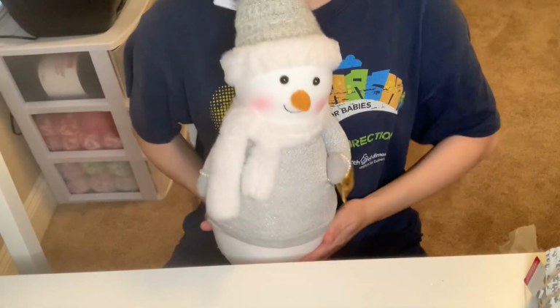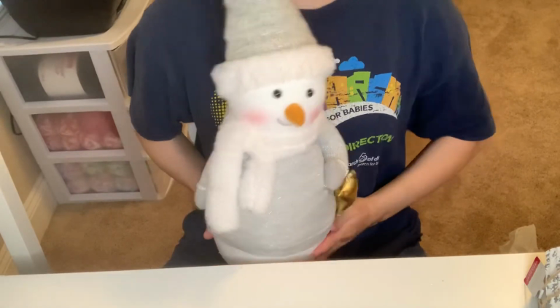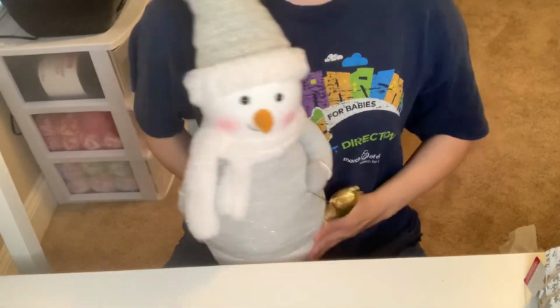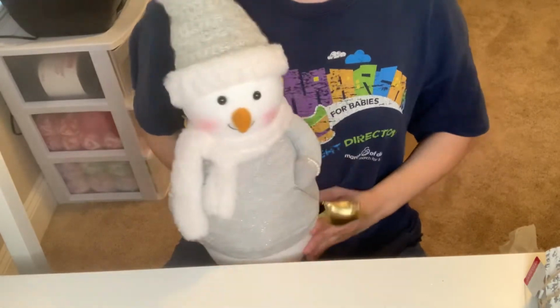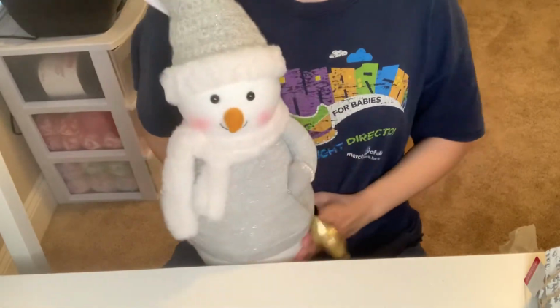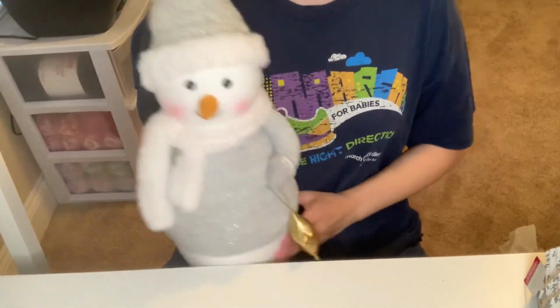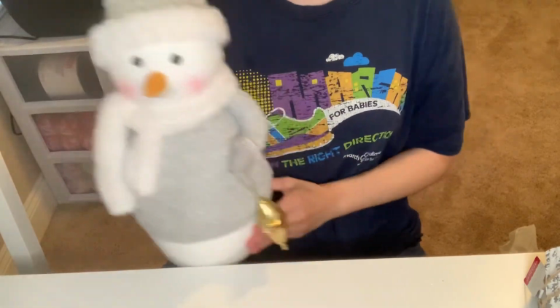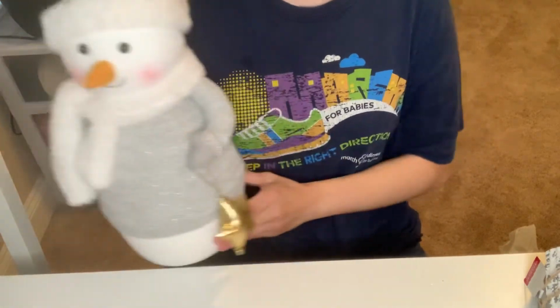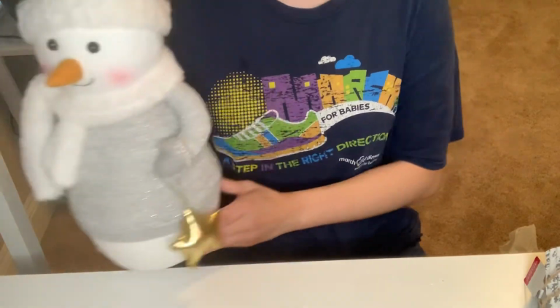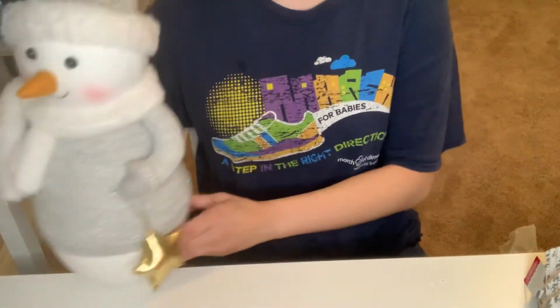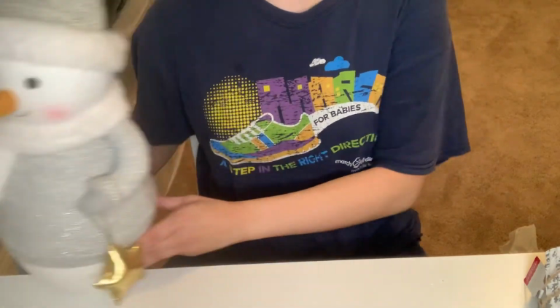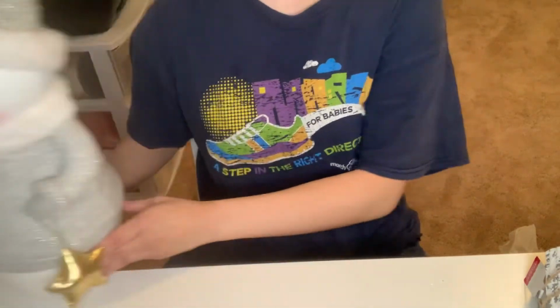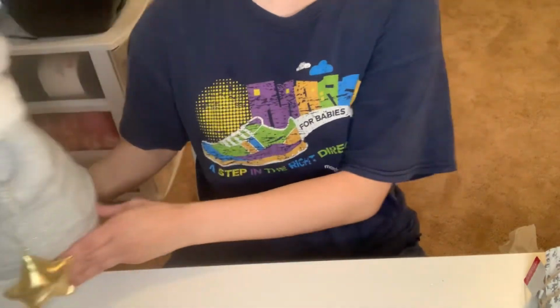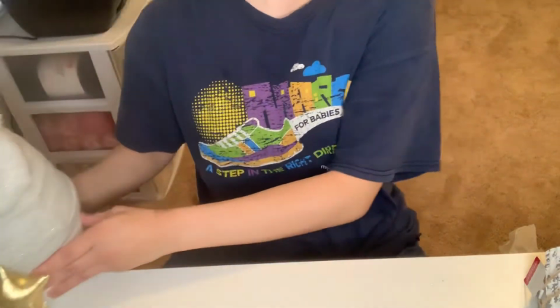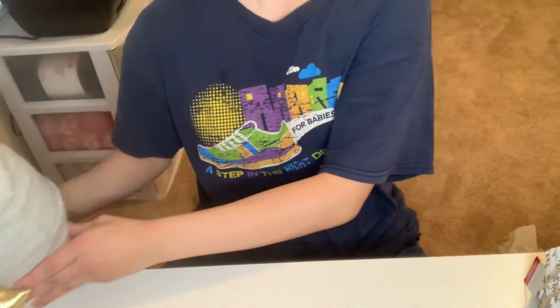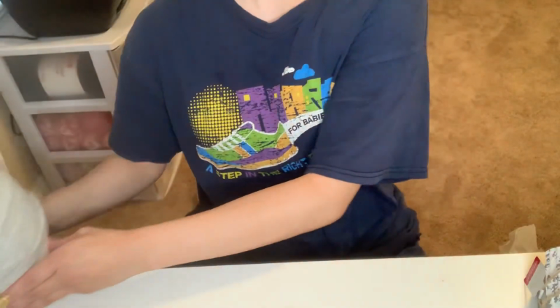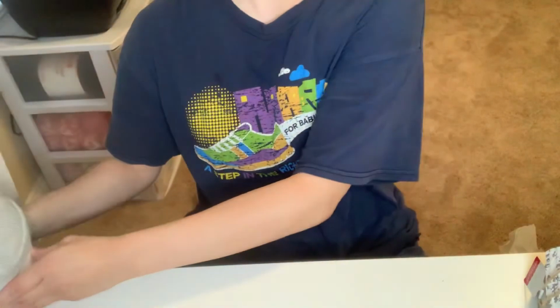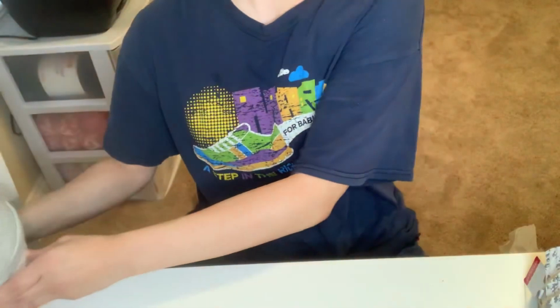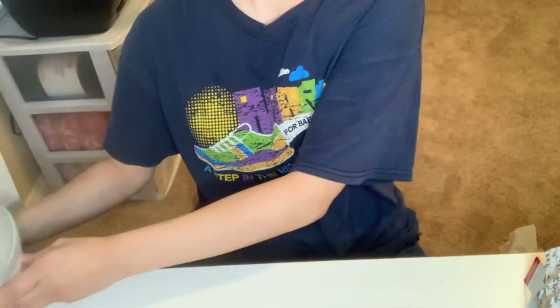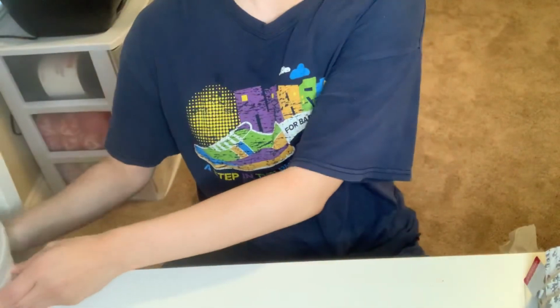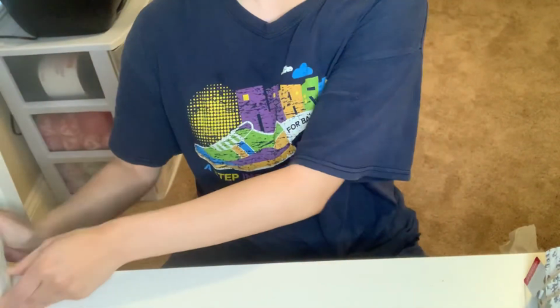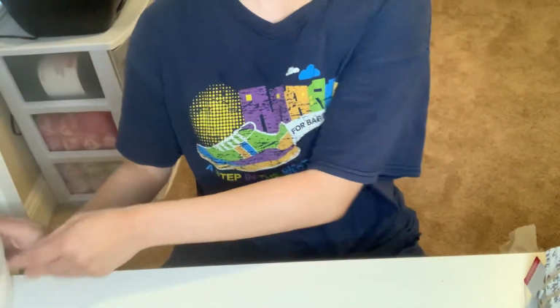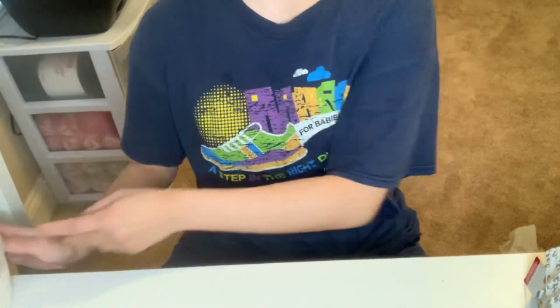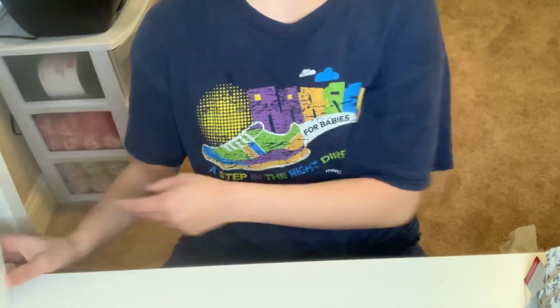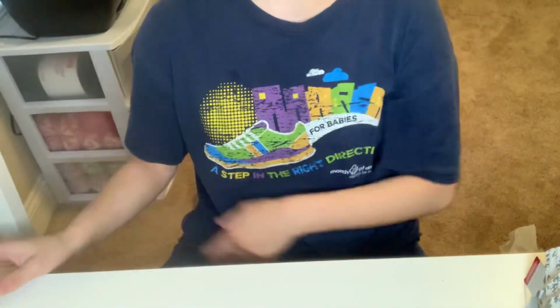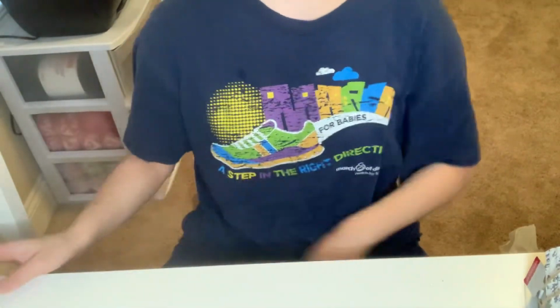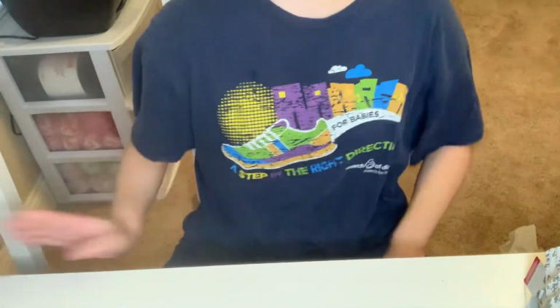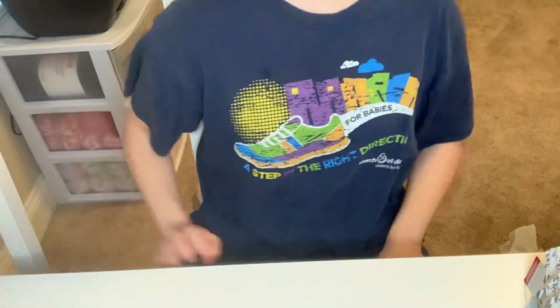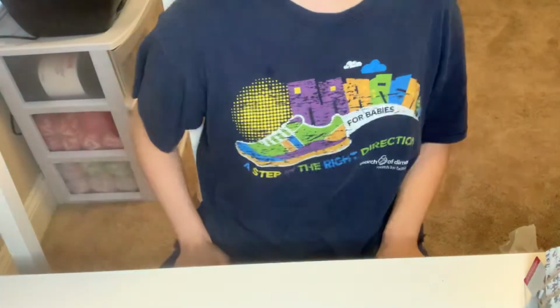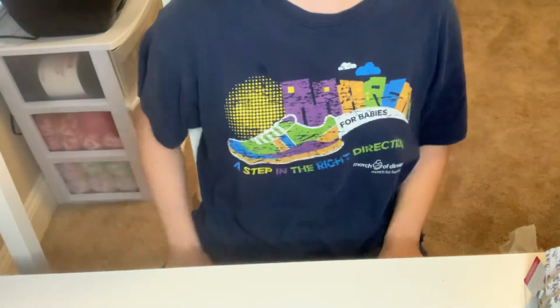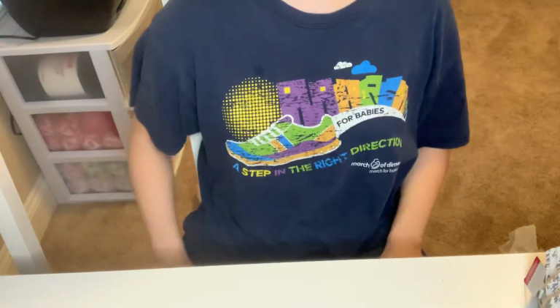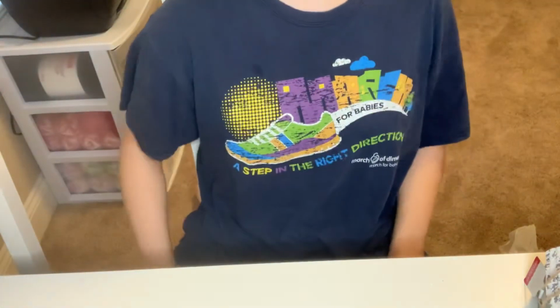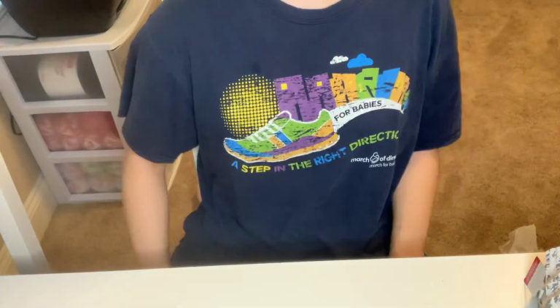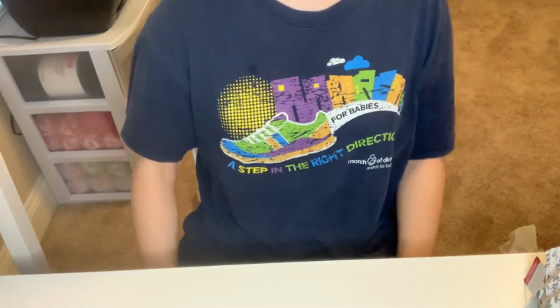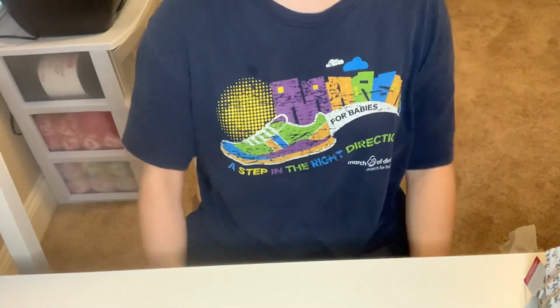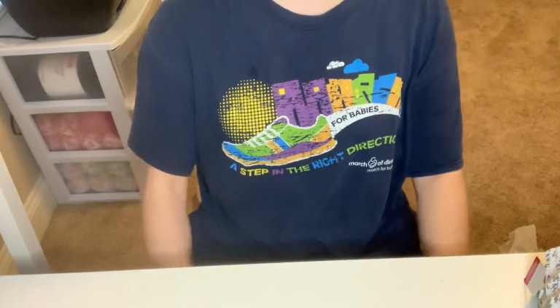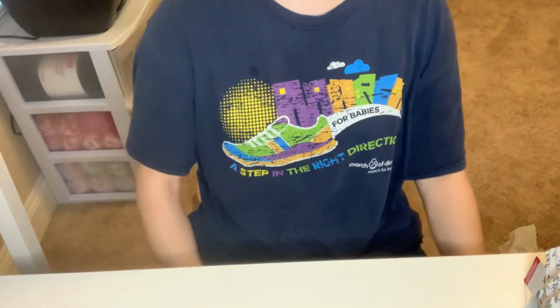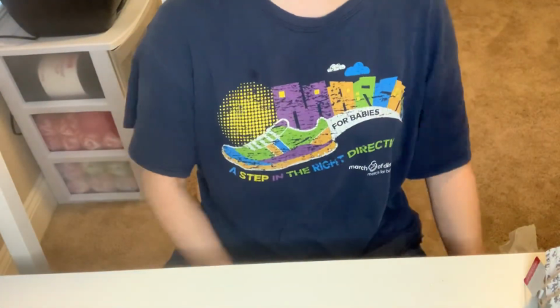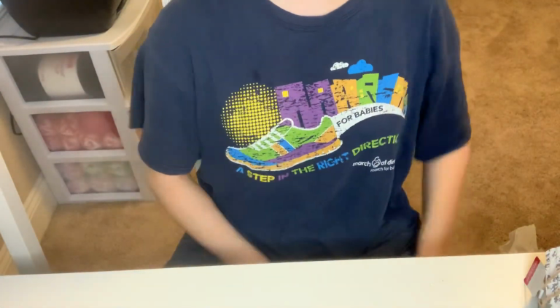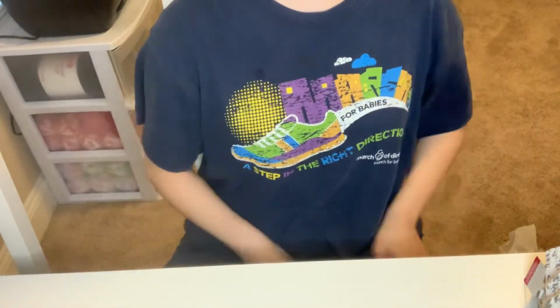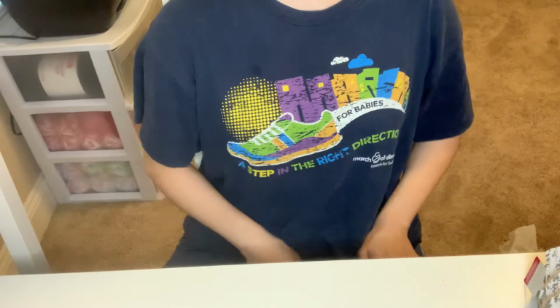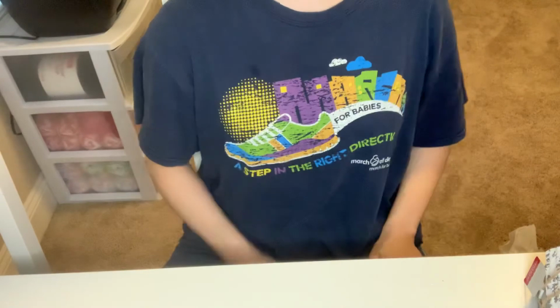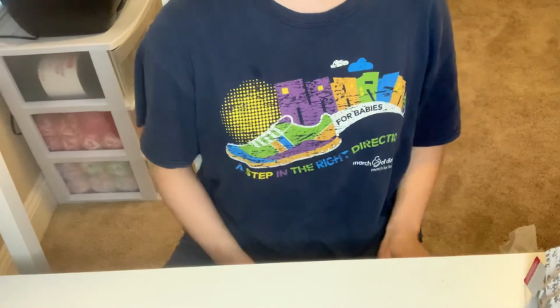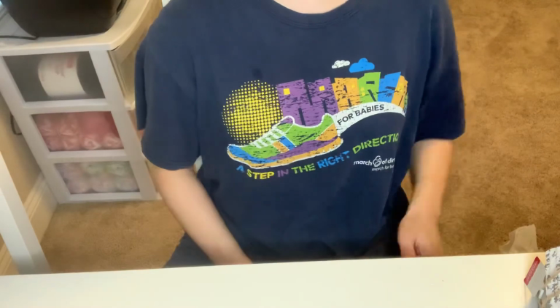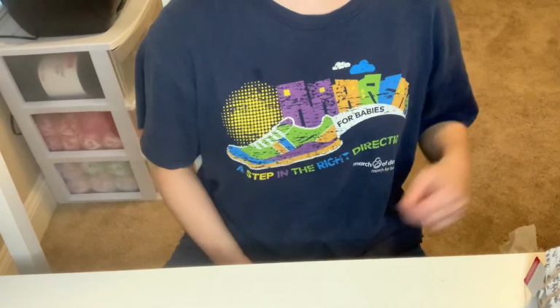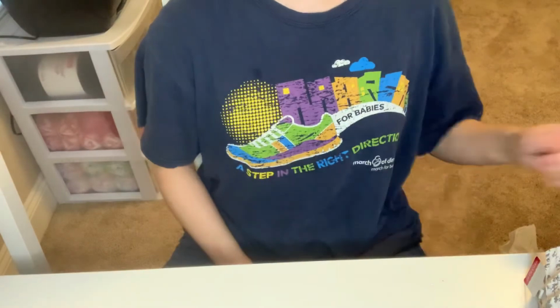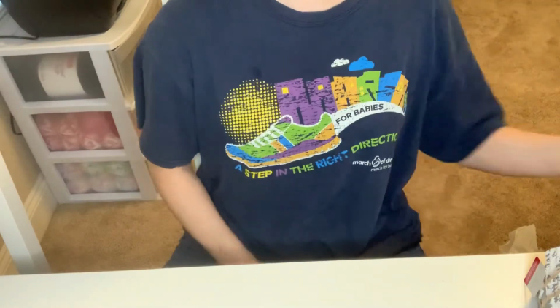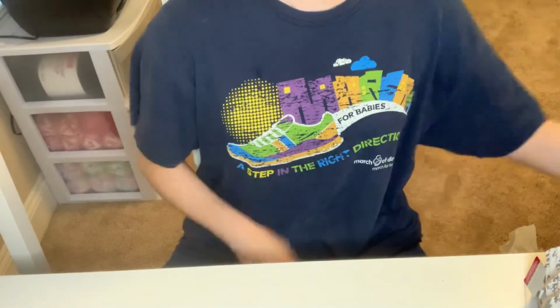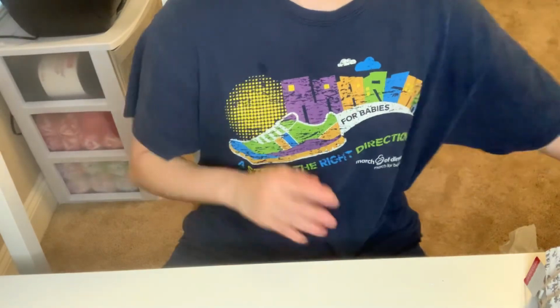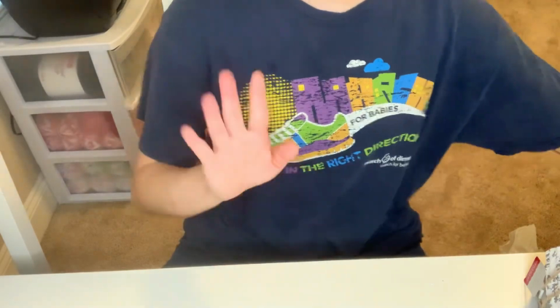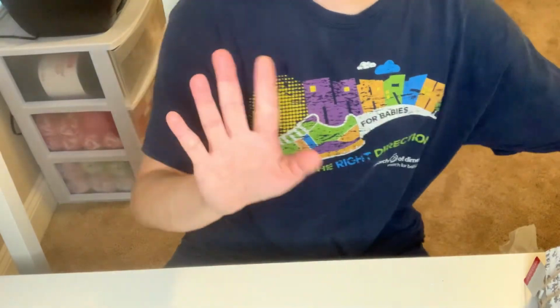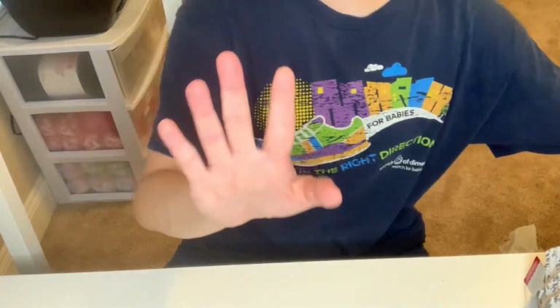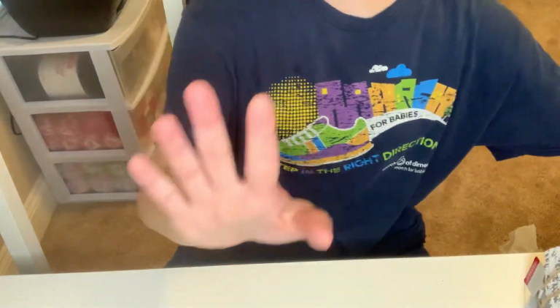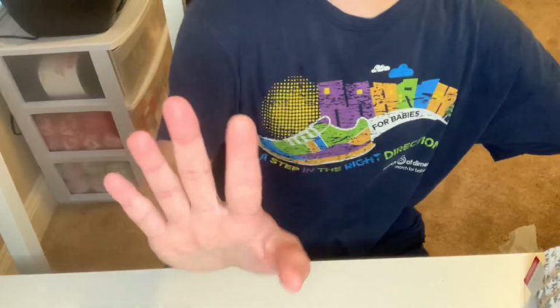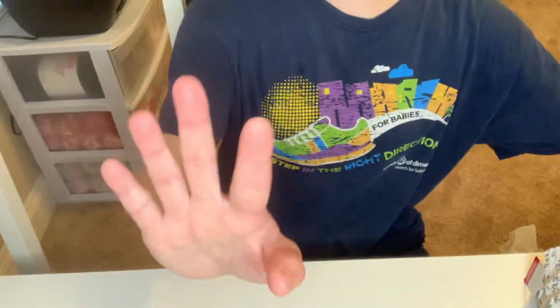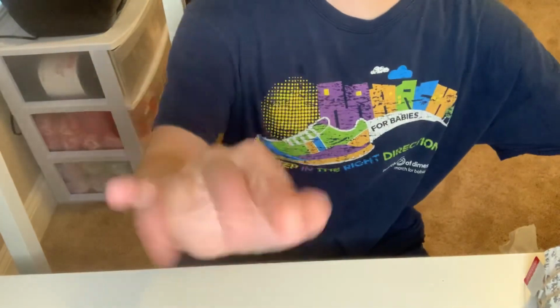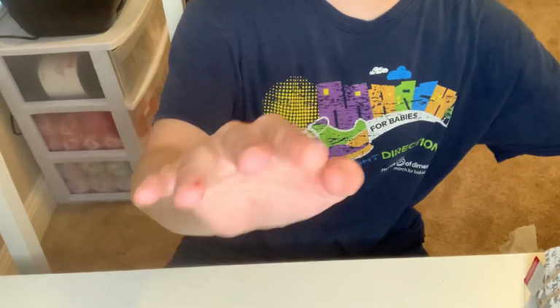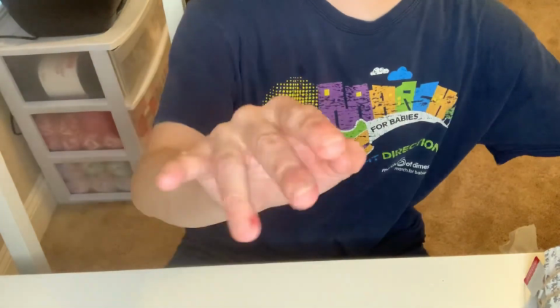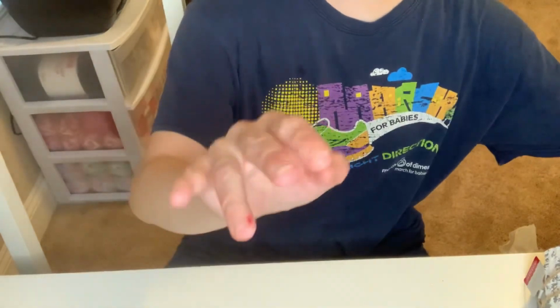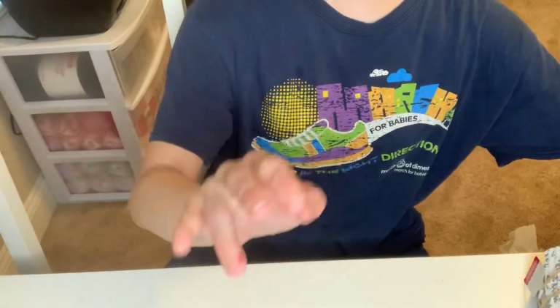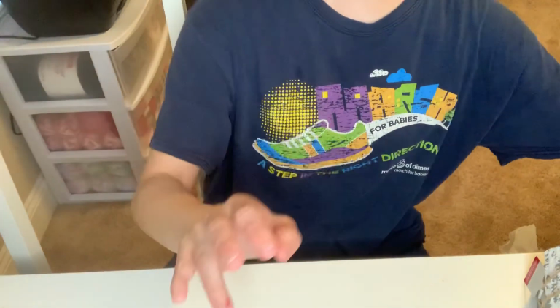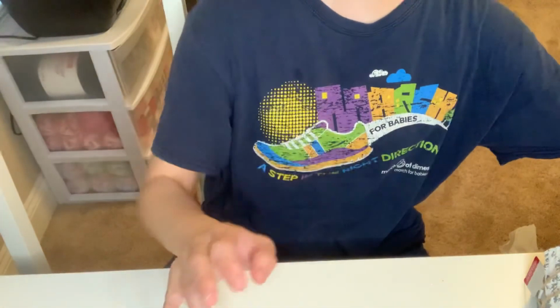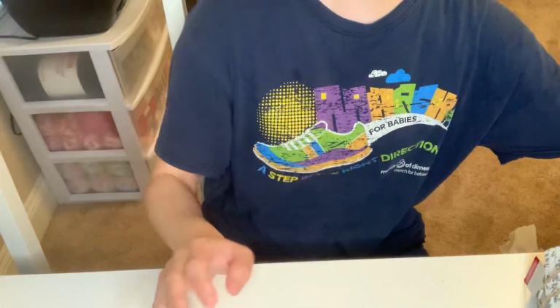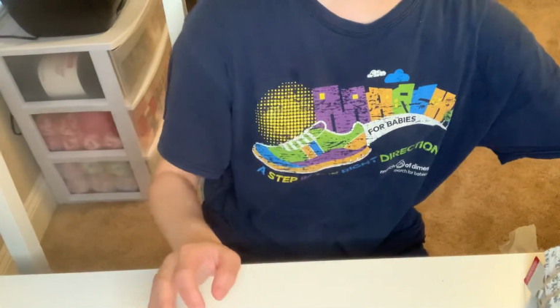So that is it, guys — that is my haul from Target. Thanks for watching. Bye, guys.